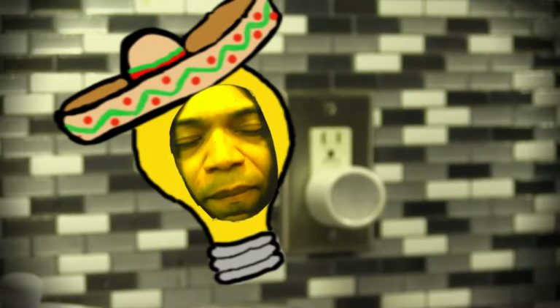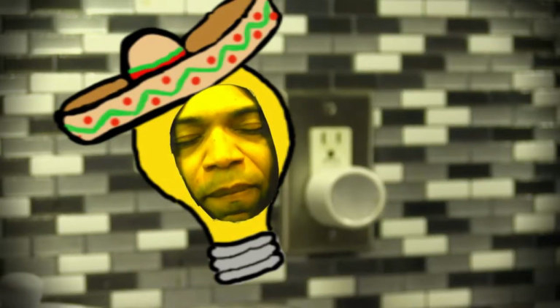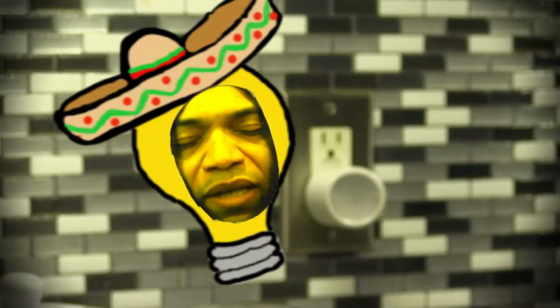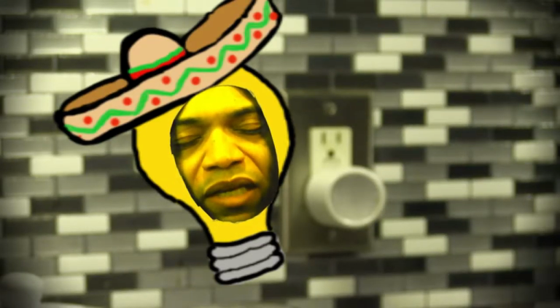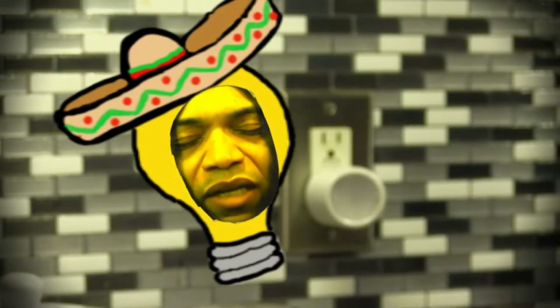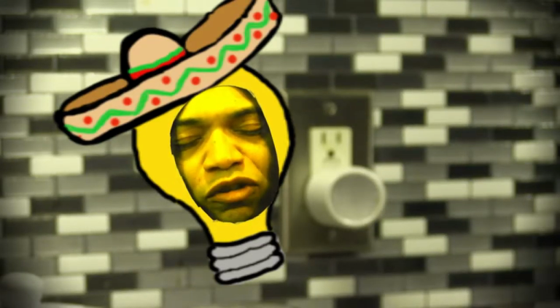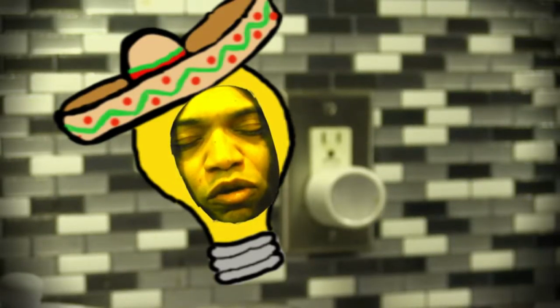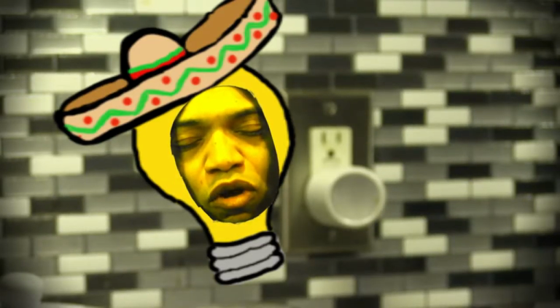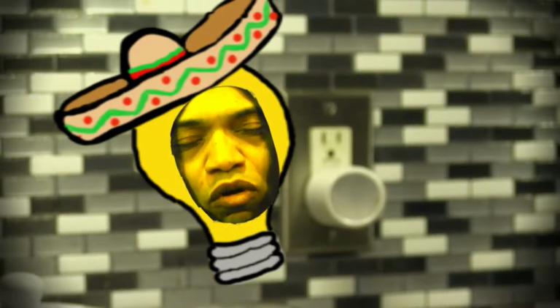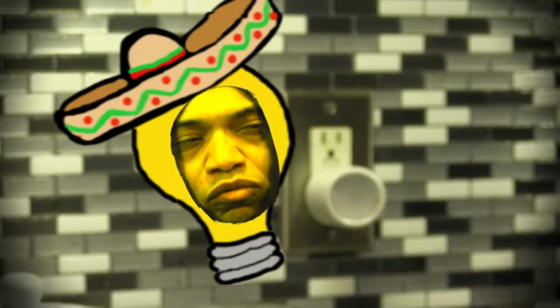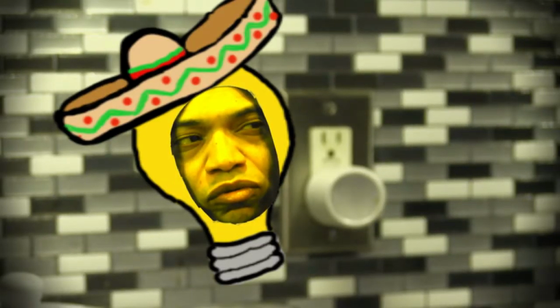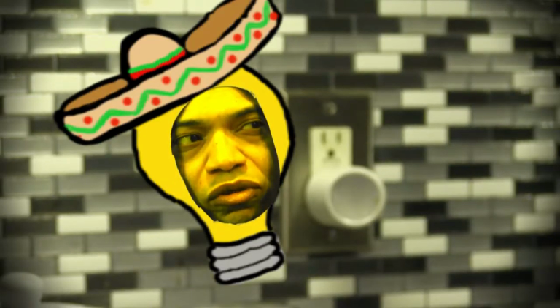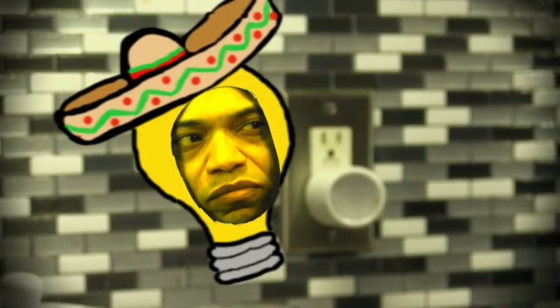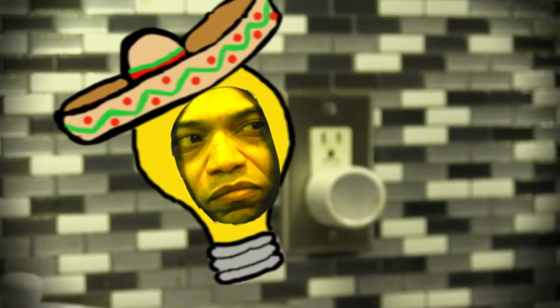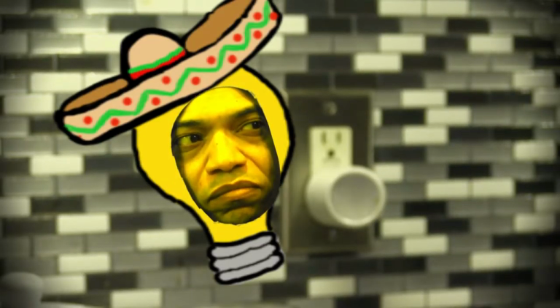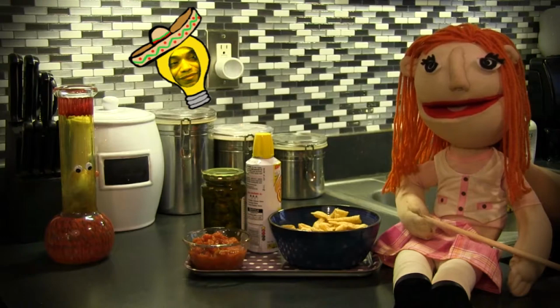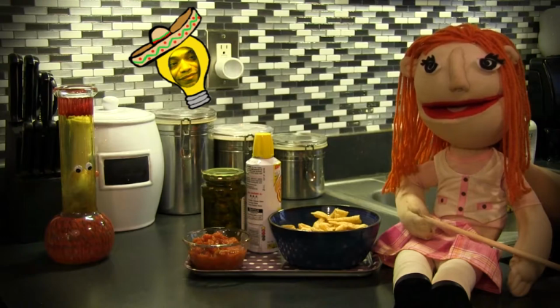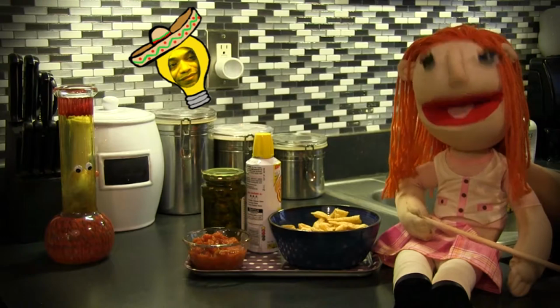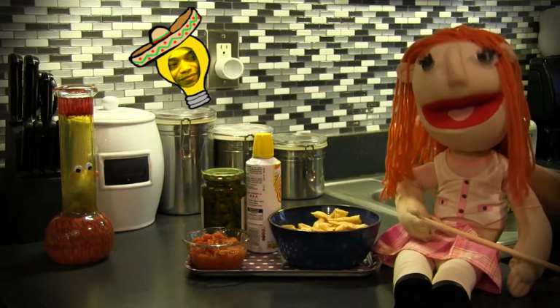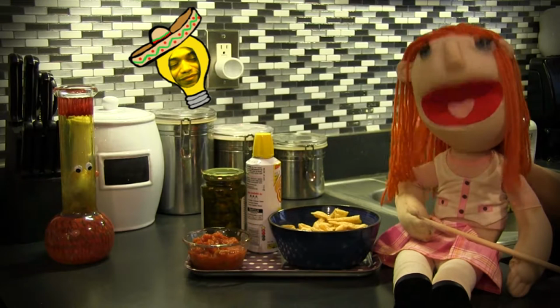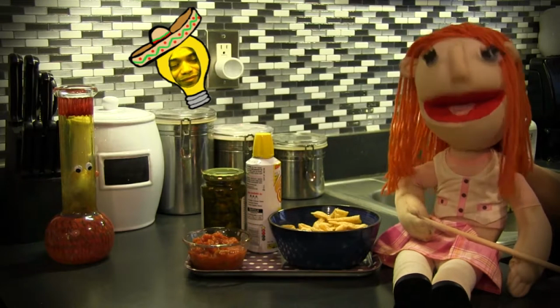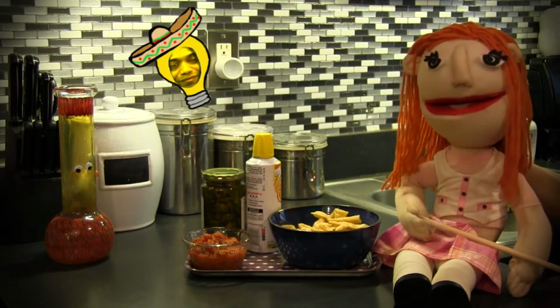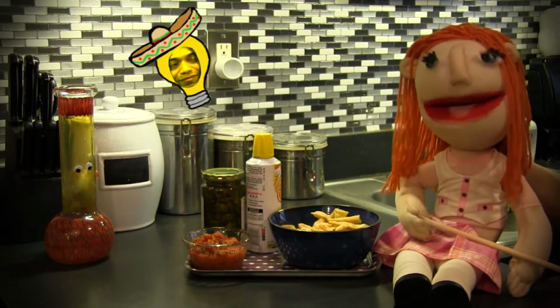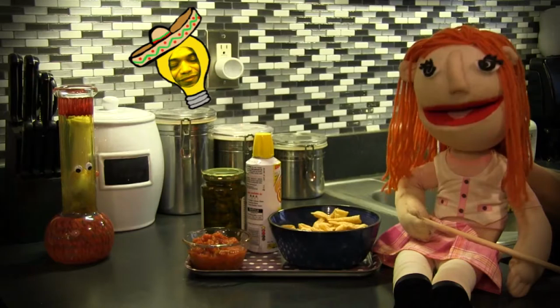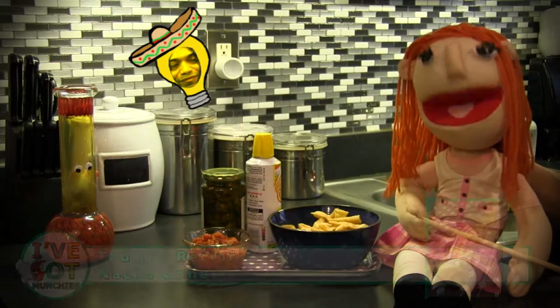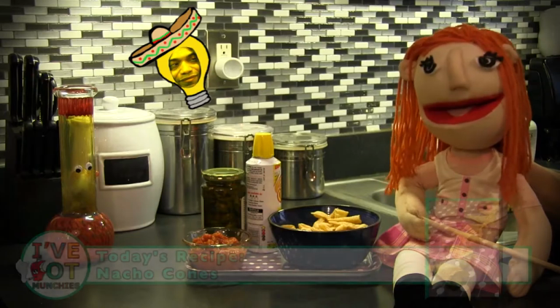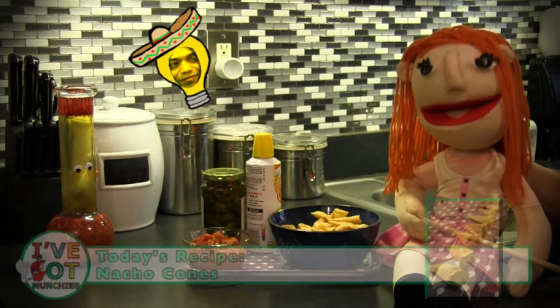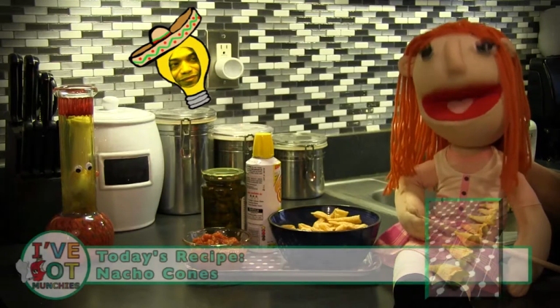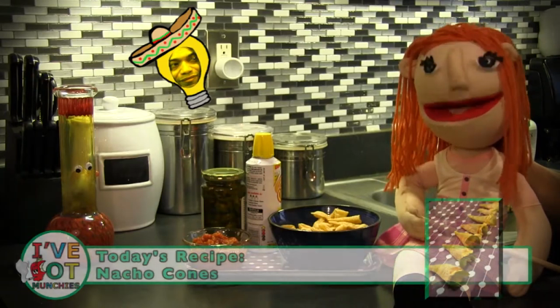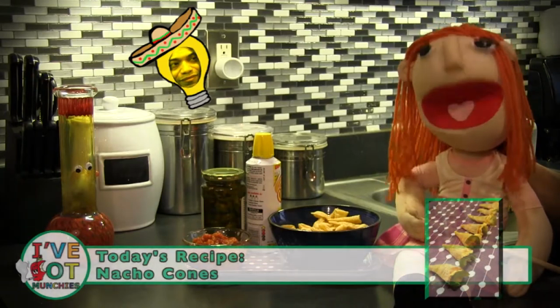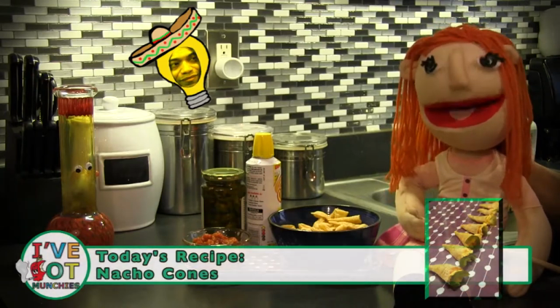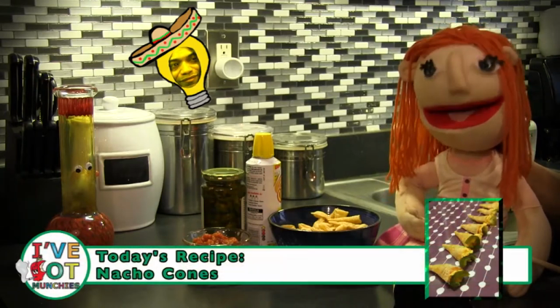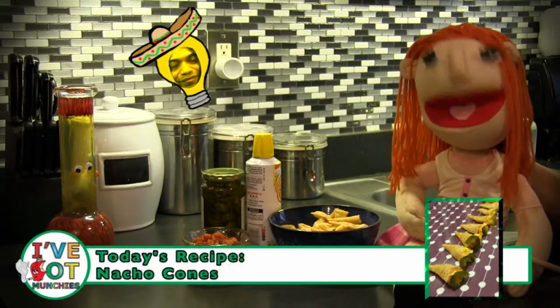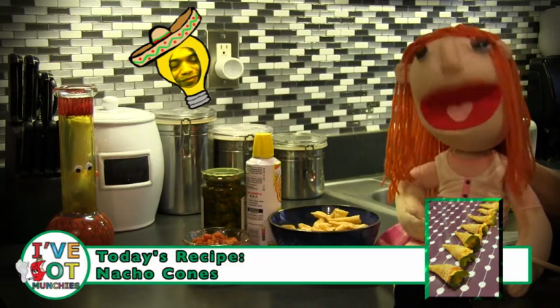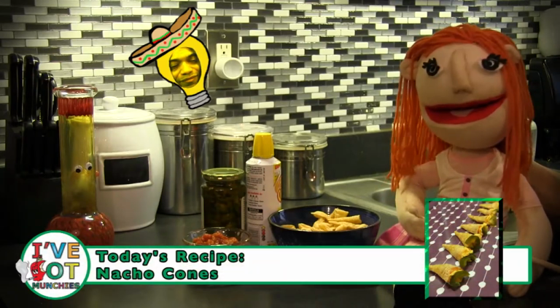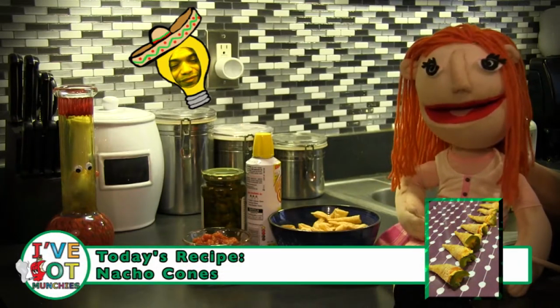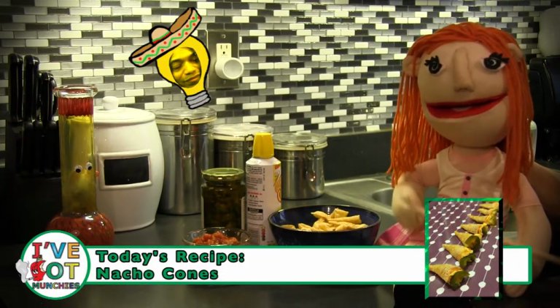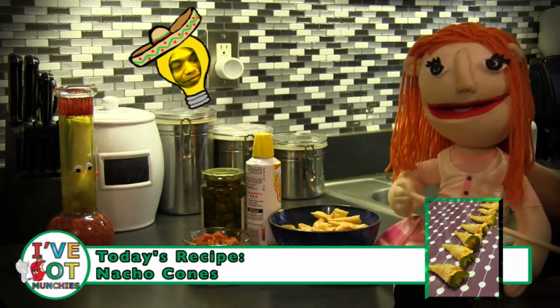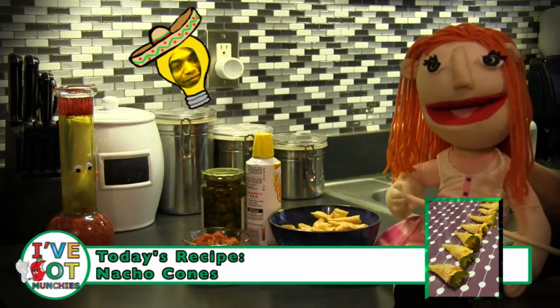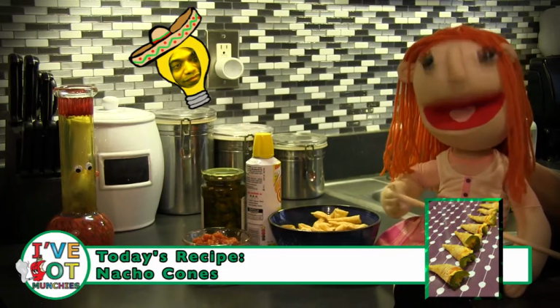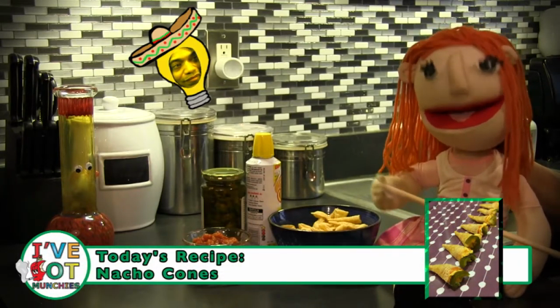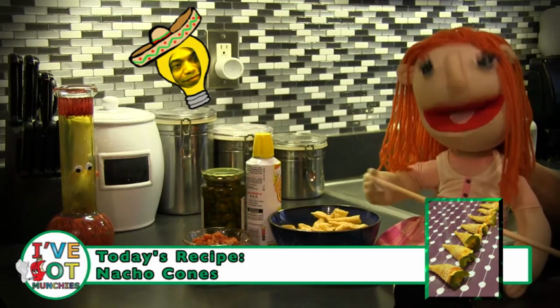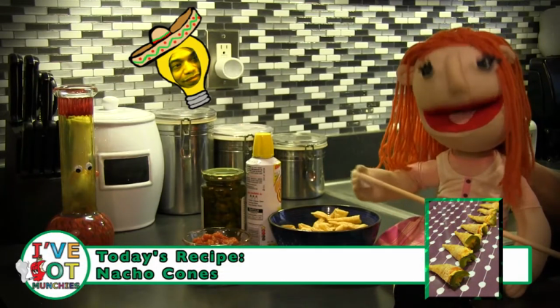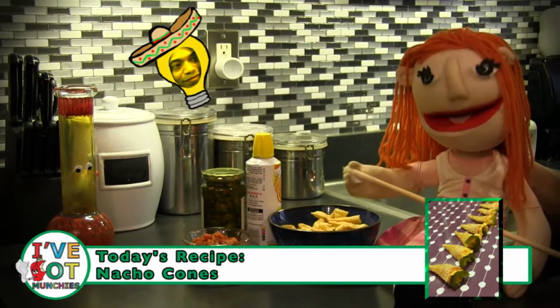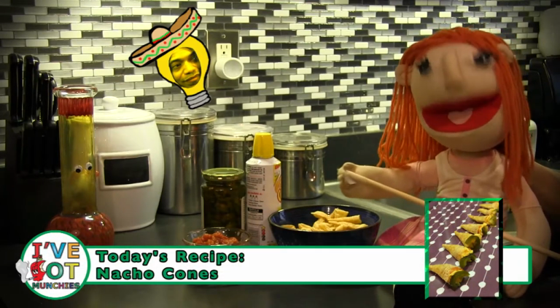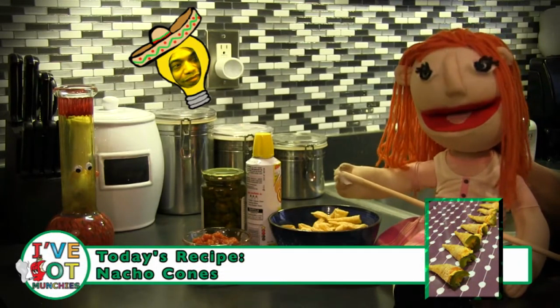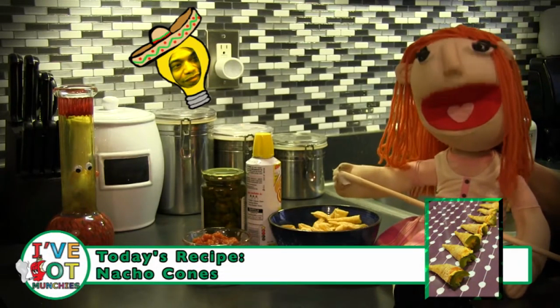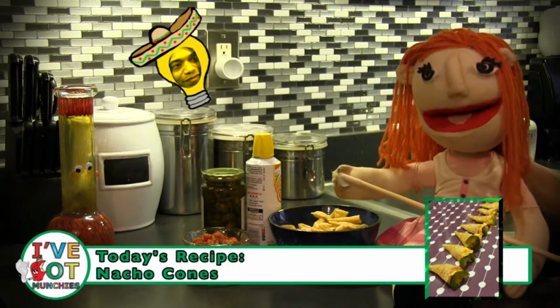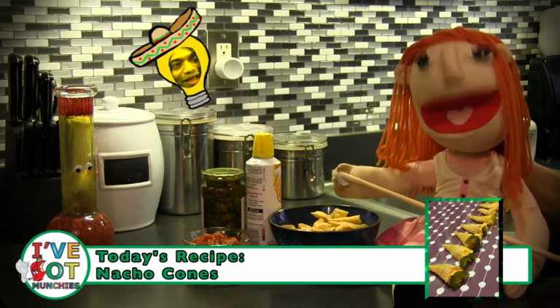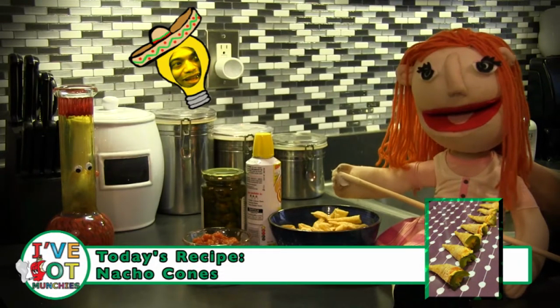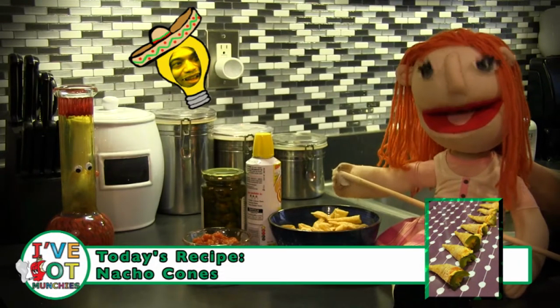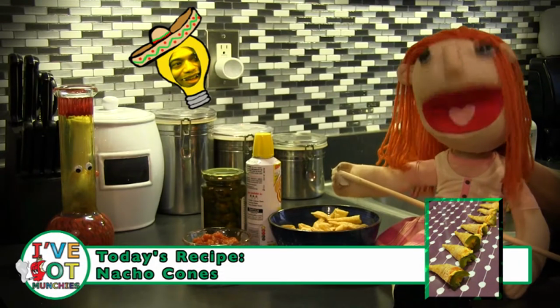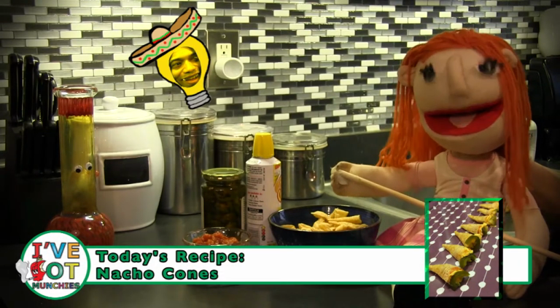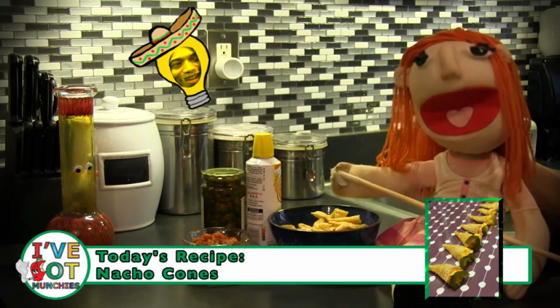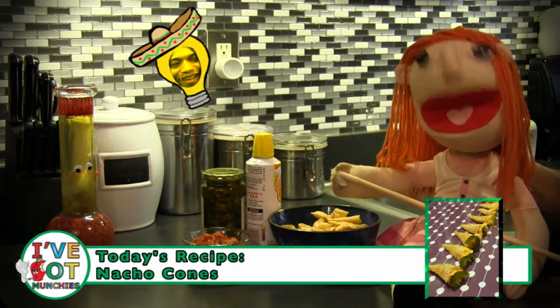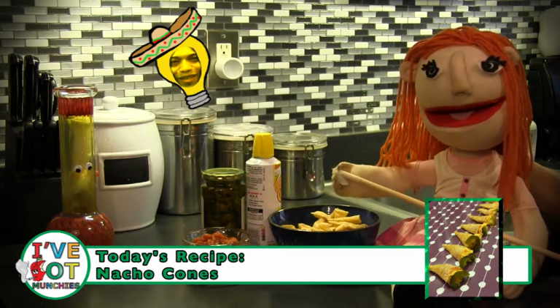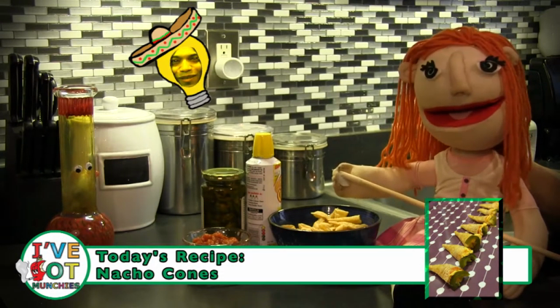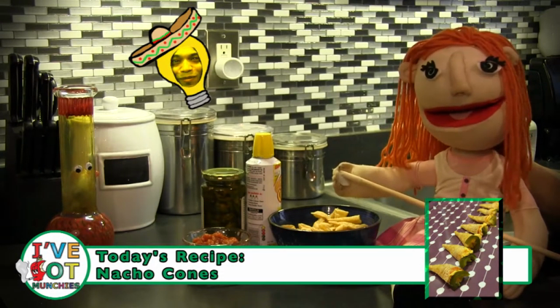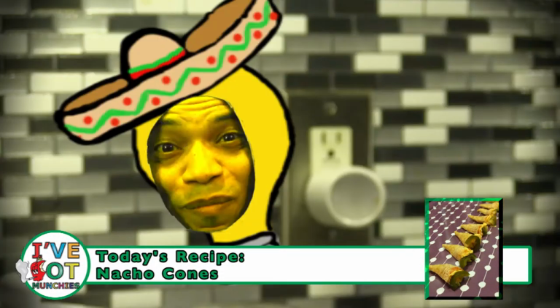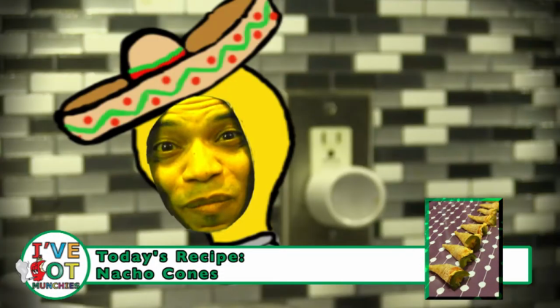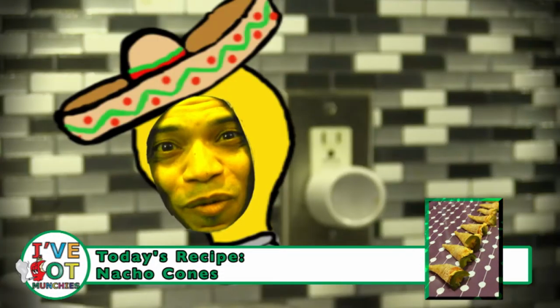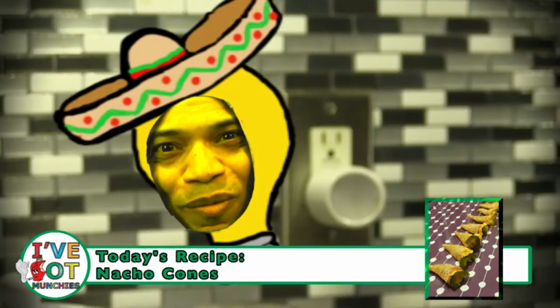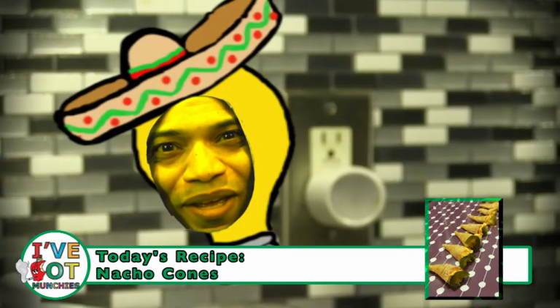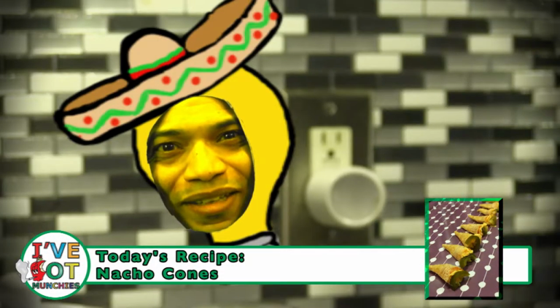Make the nacho cones. Today, we're going to make nacho cones with items I found in my kitchen. Muy bien.